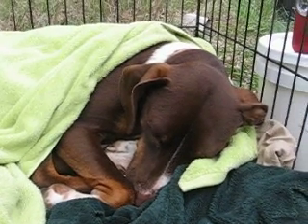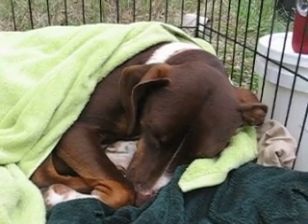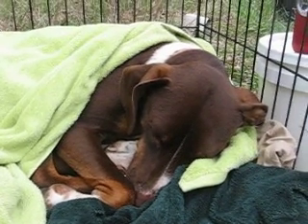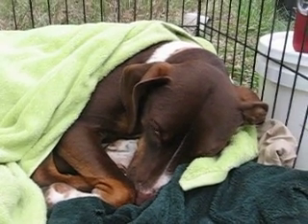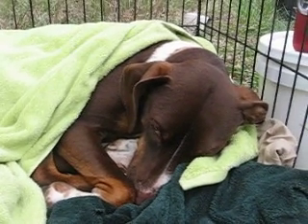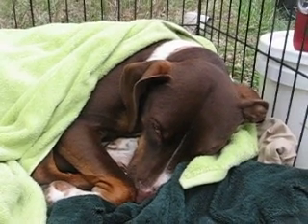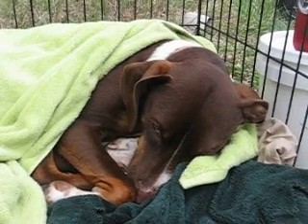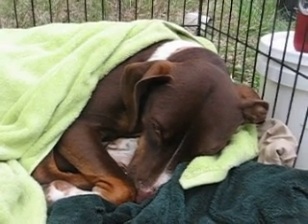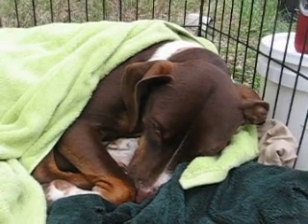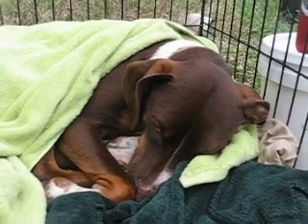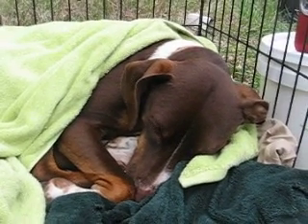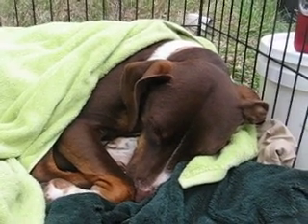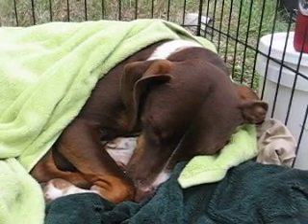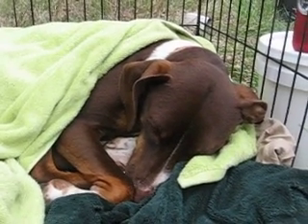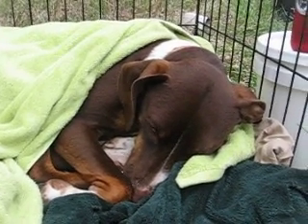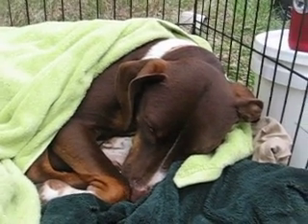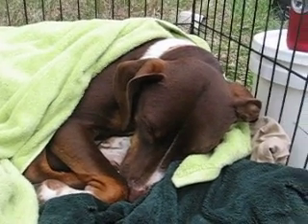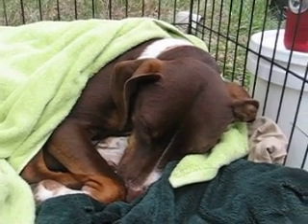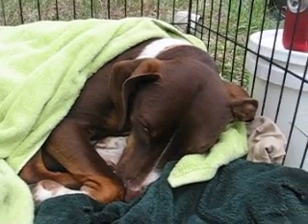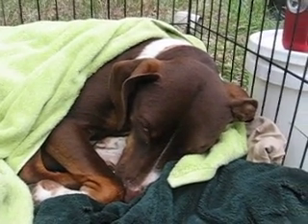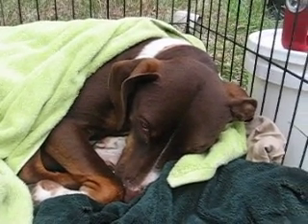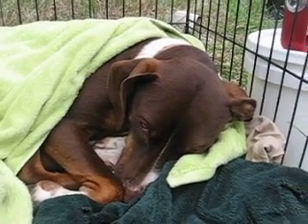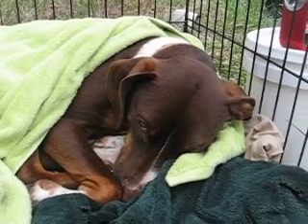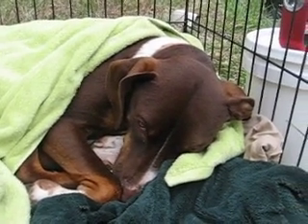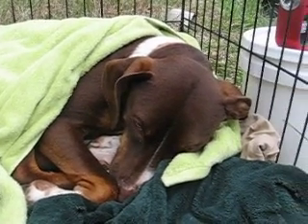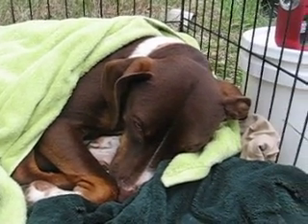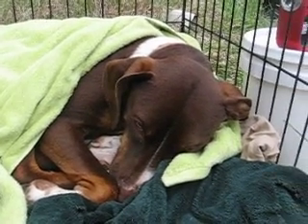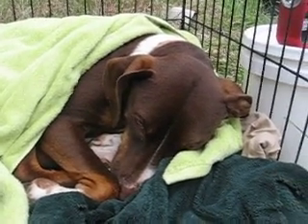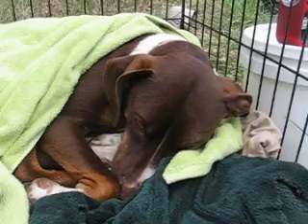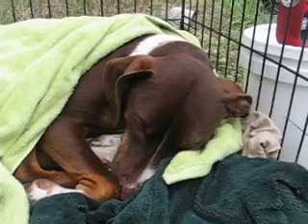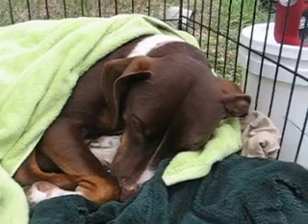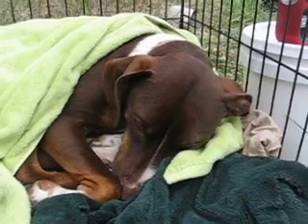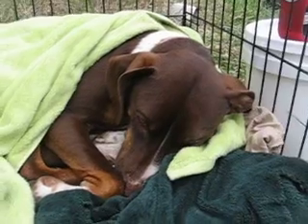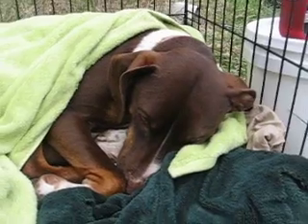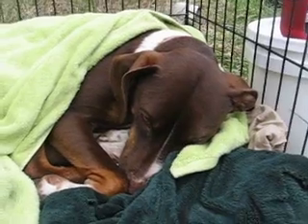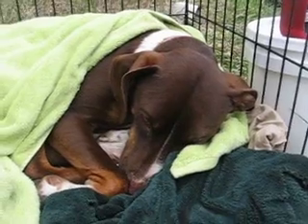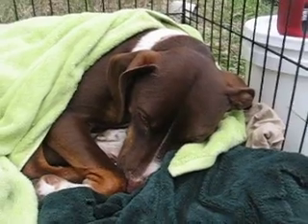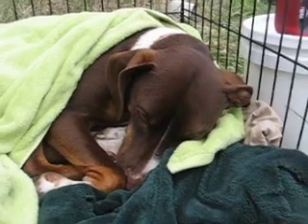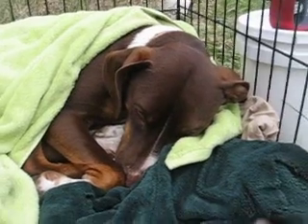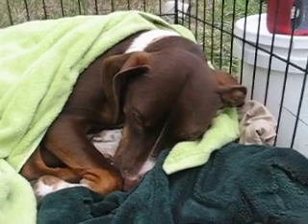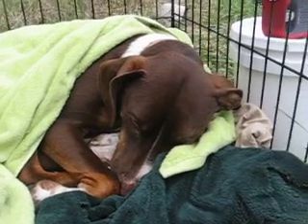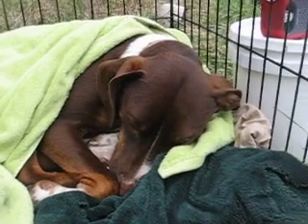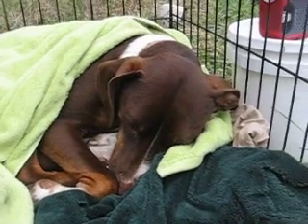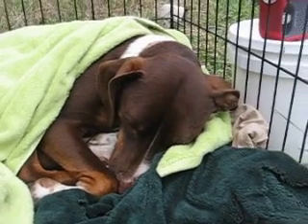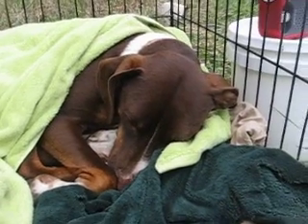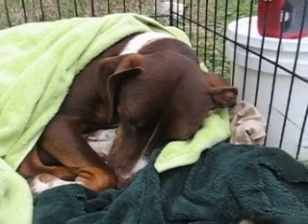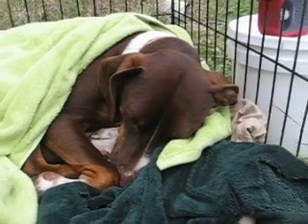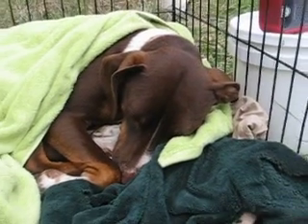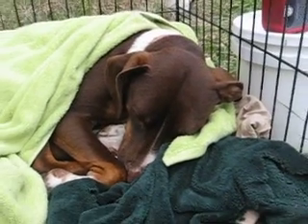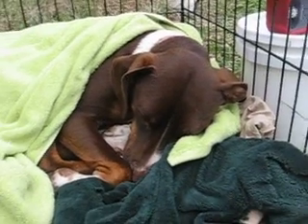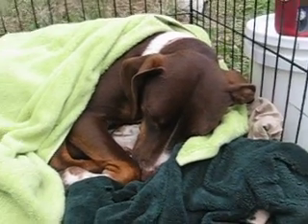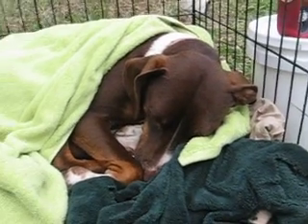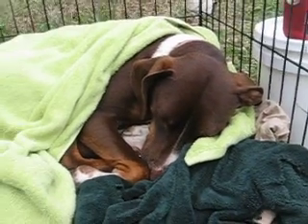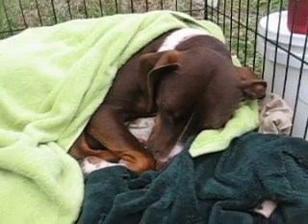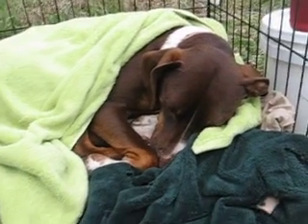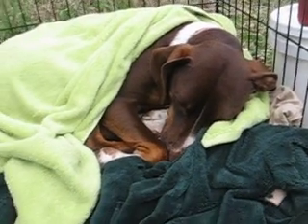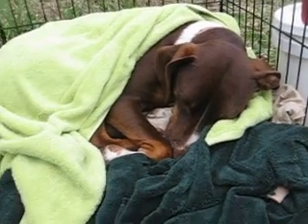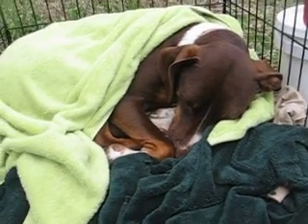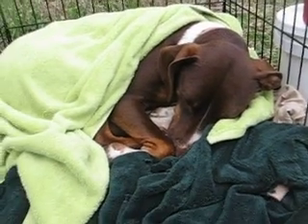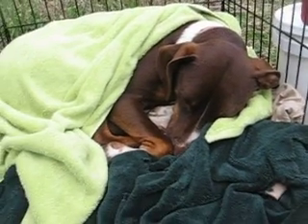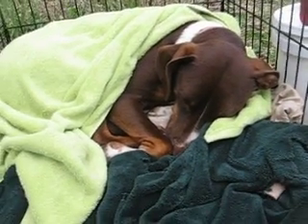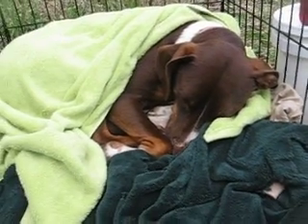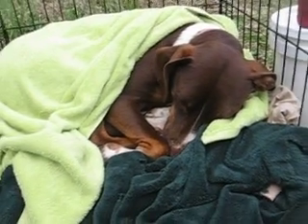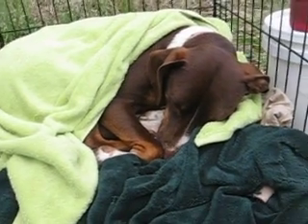This is day two, or full day one, I guess. Here's Franny taking a nap.